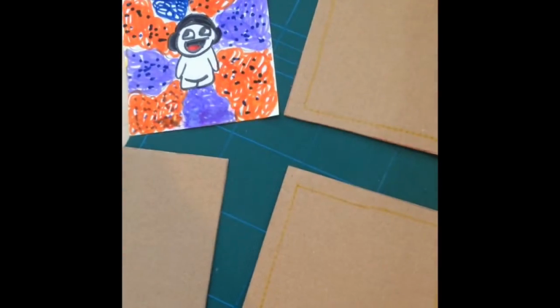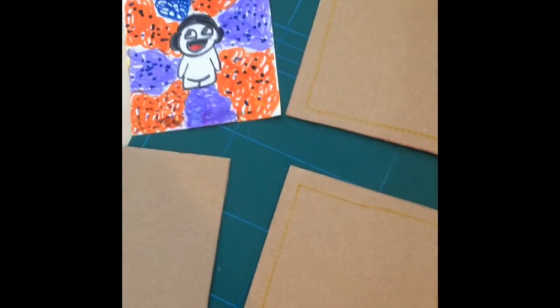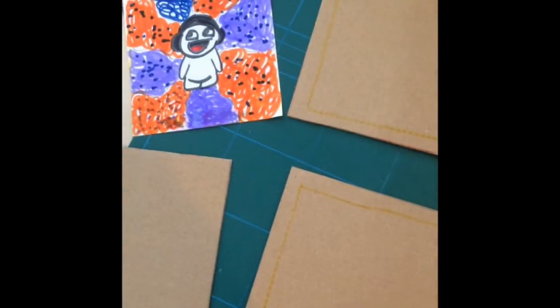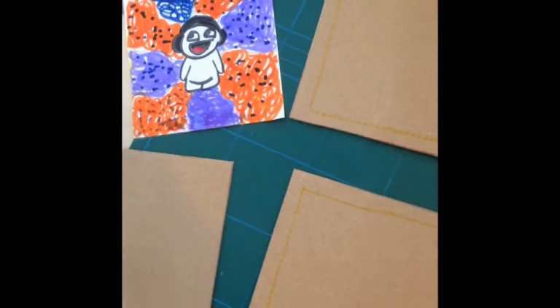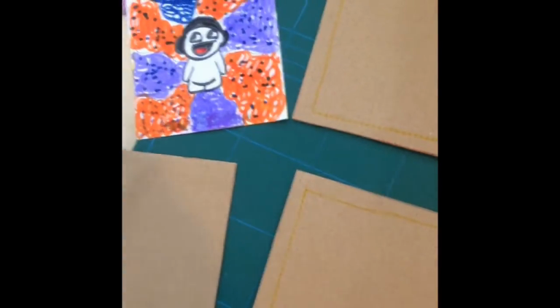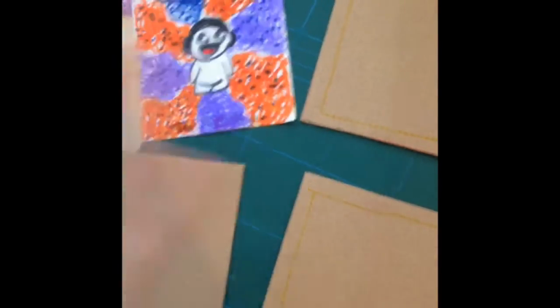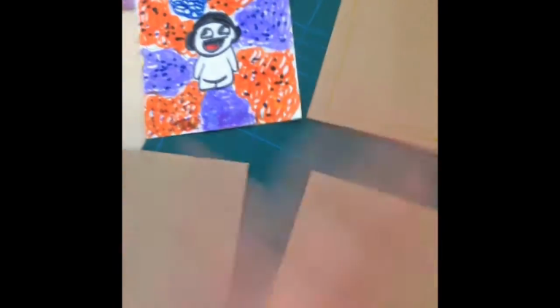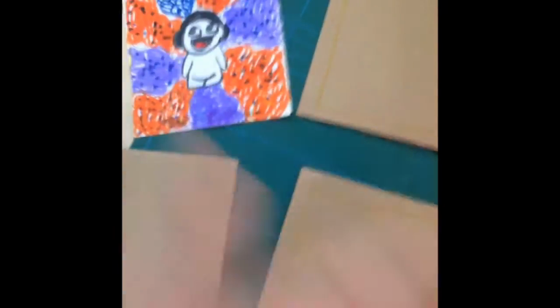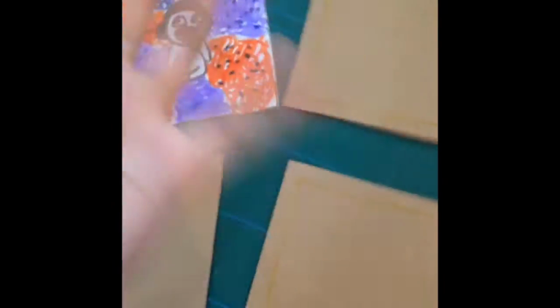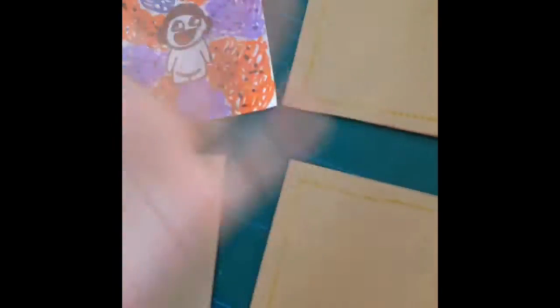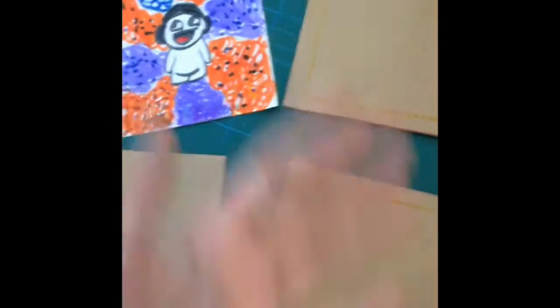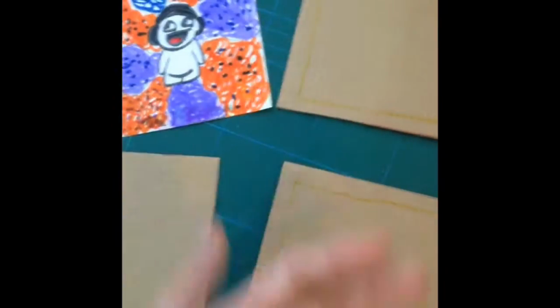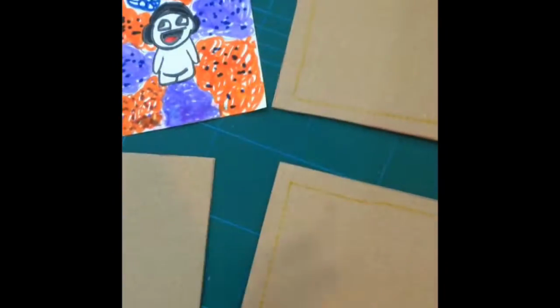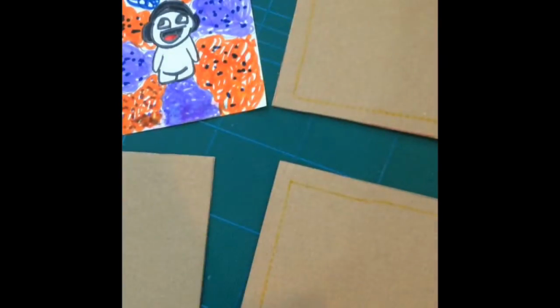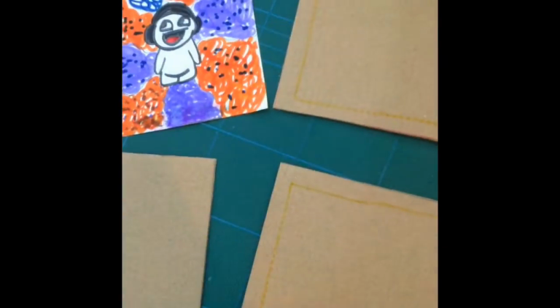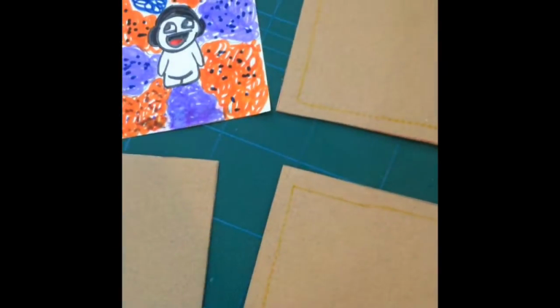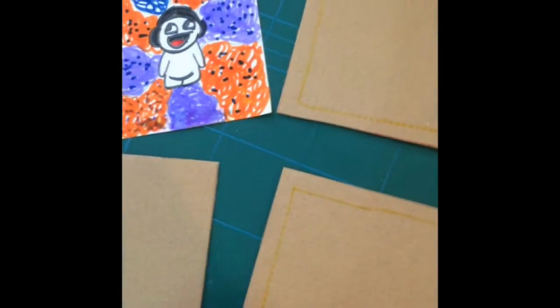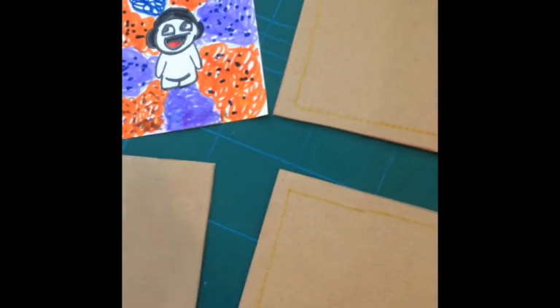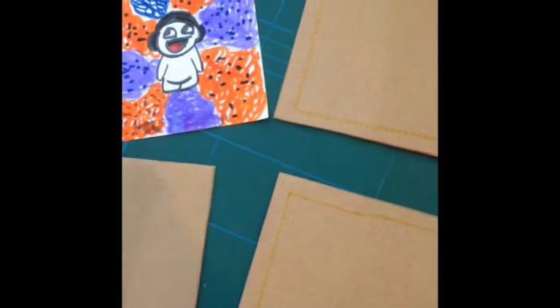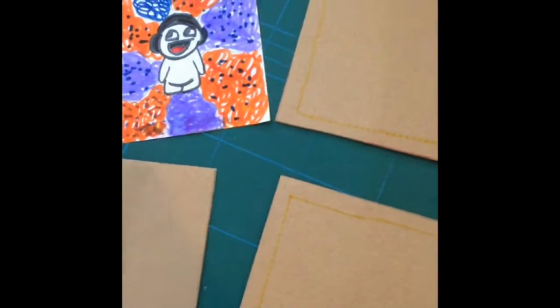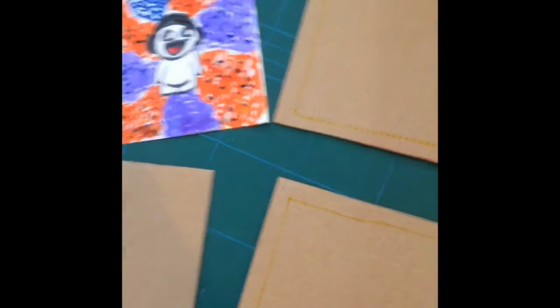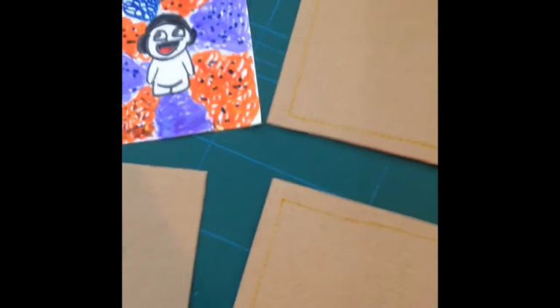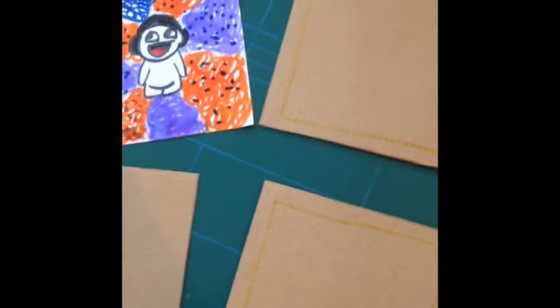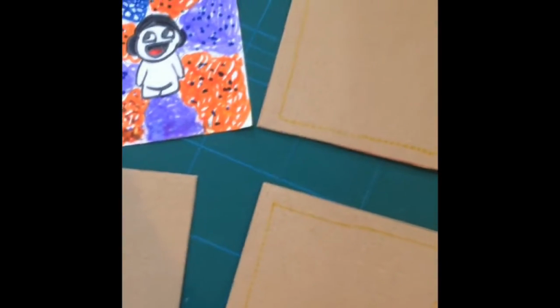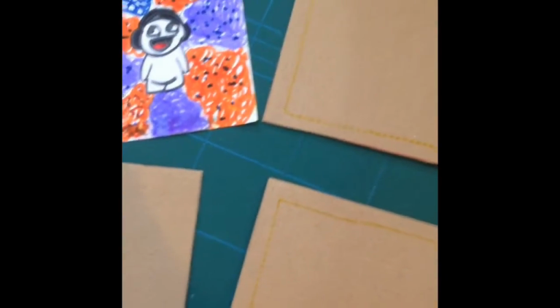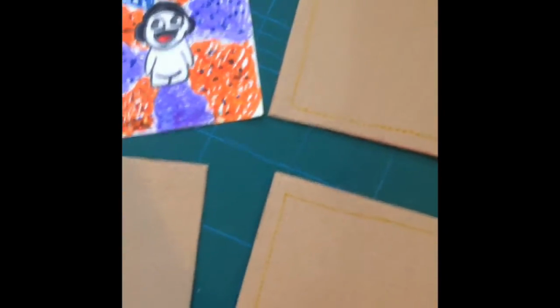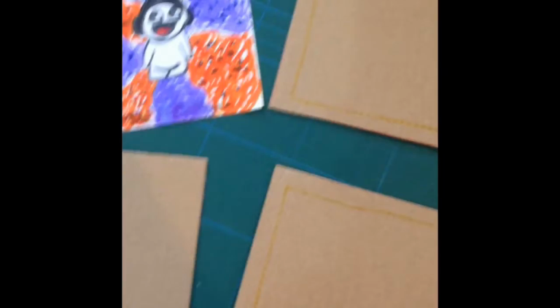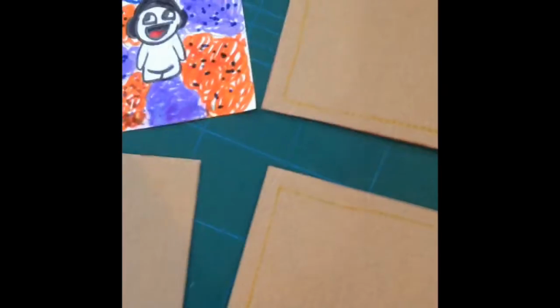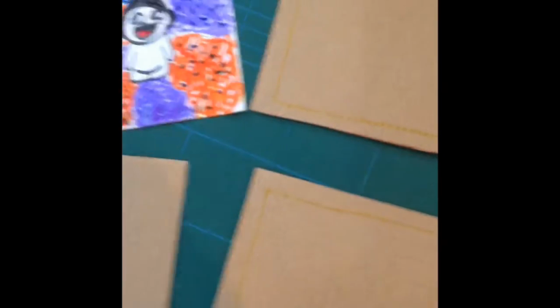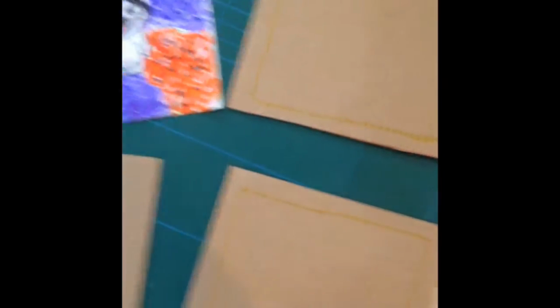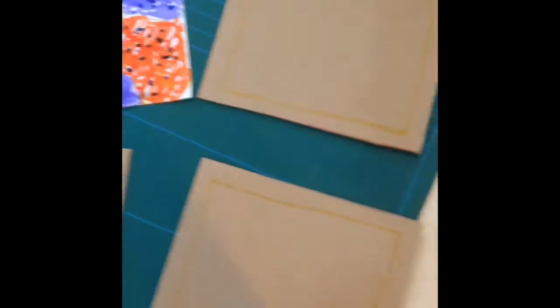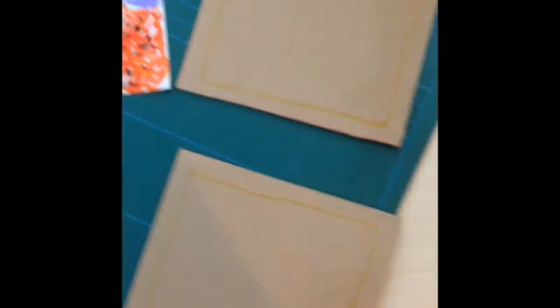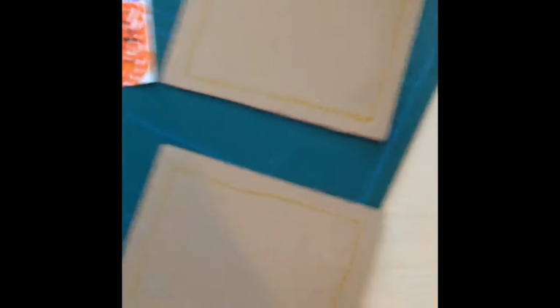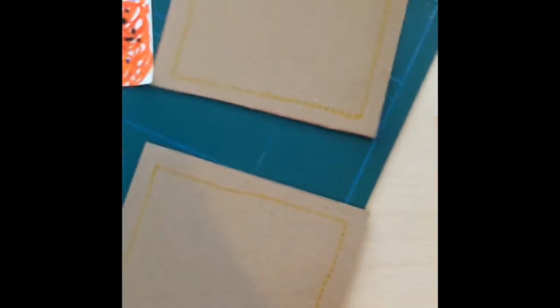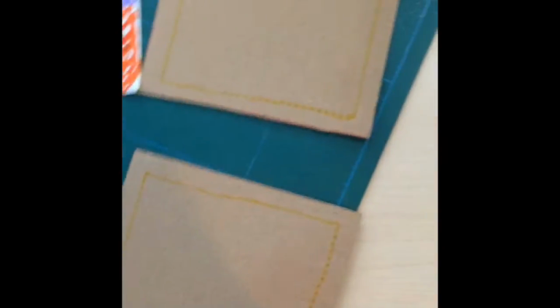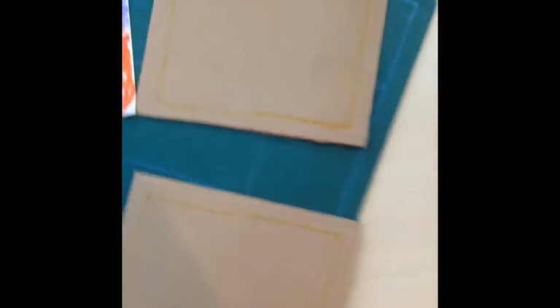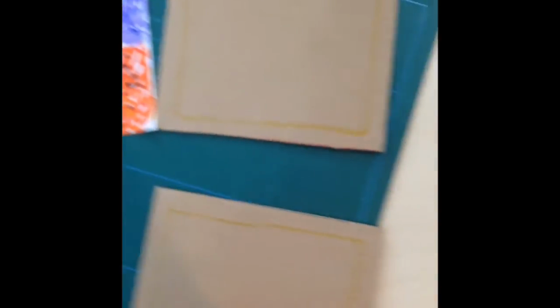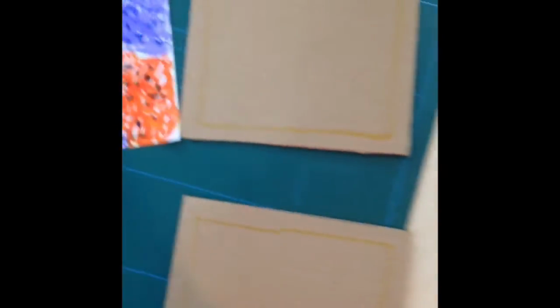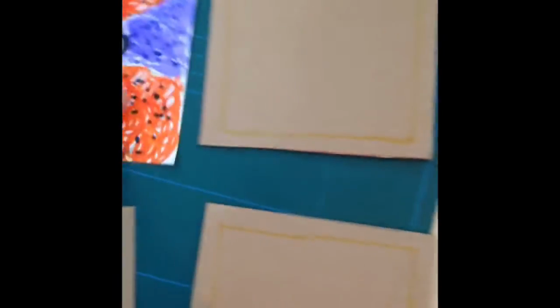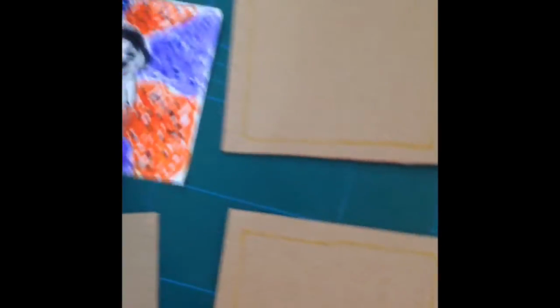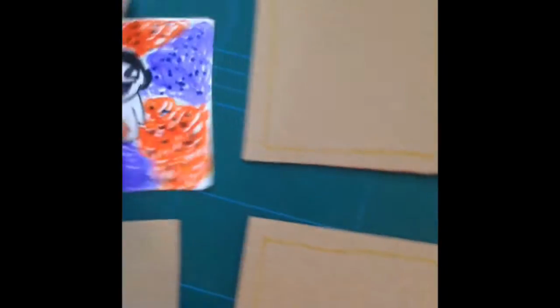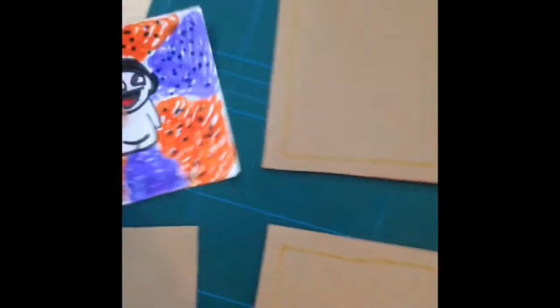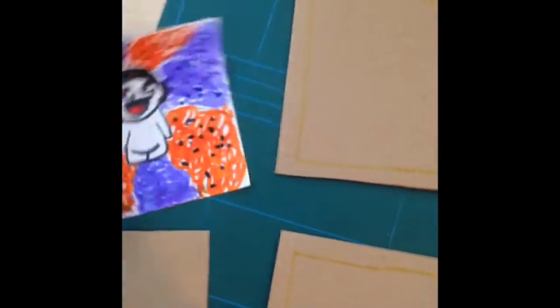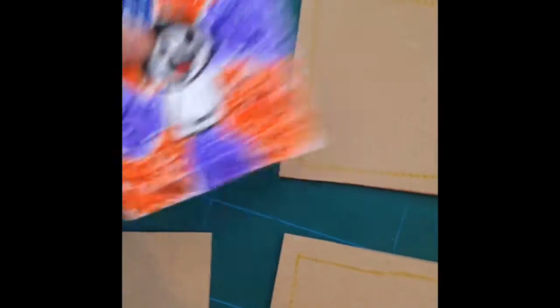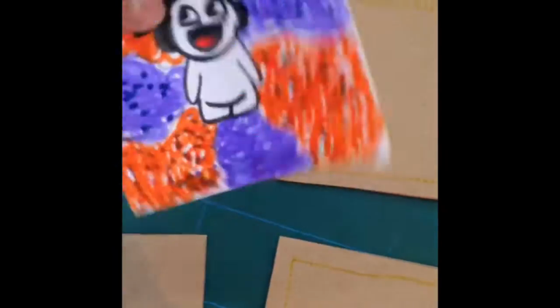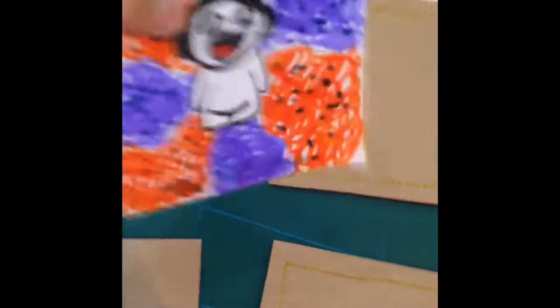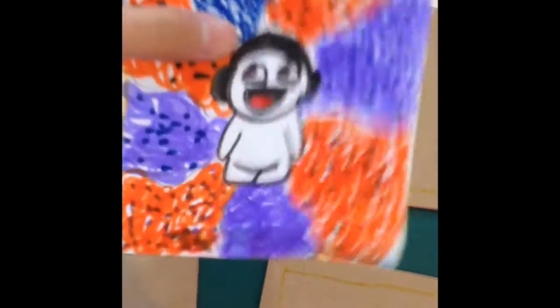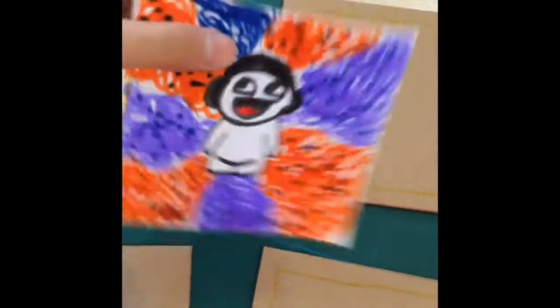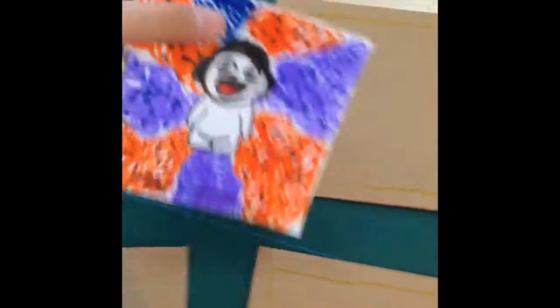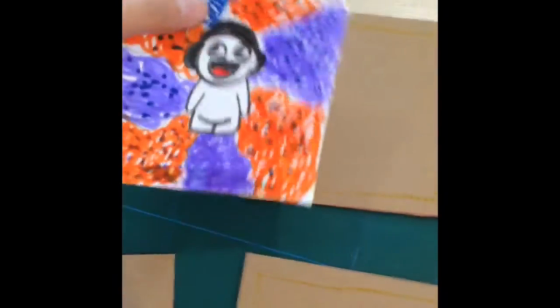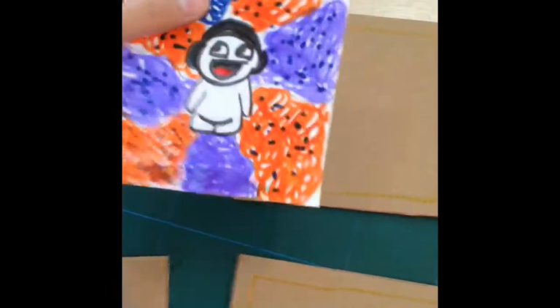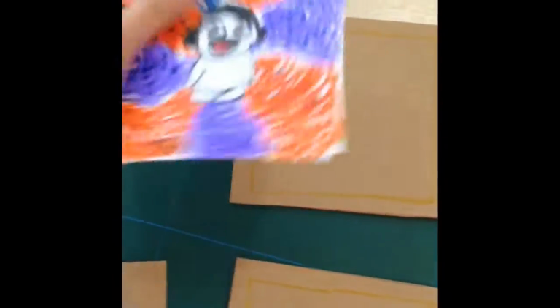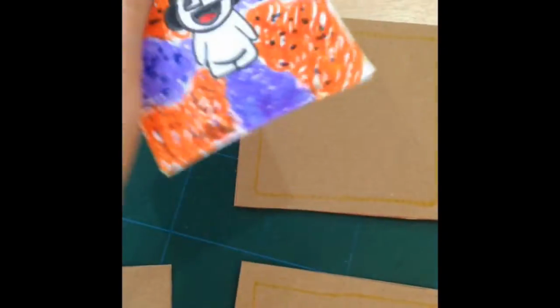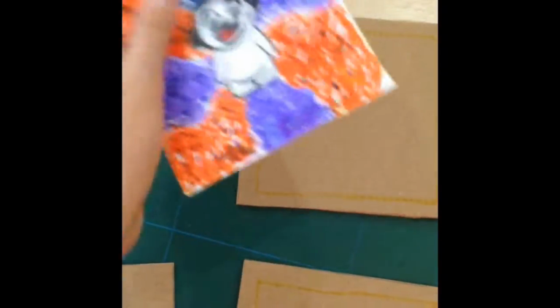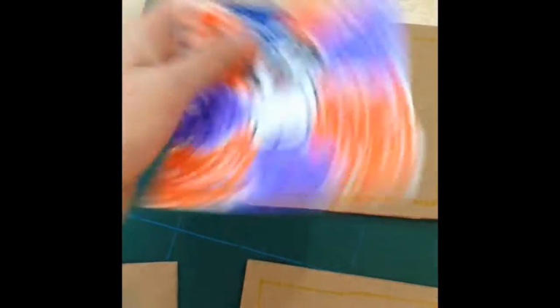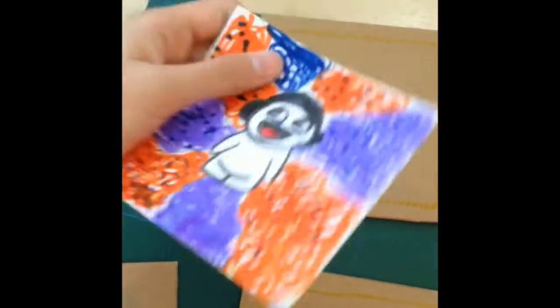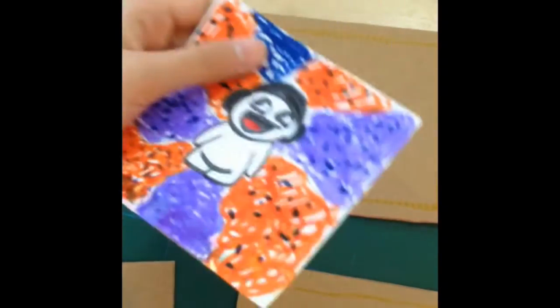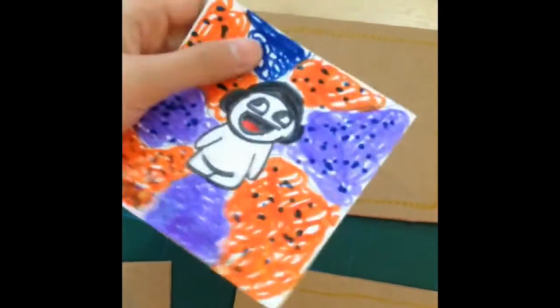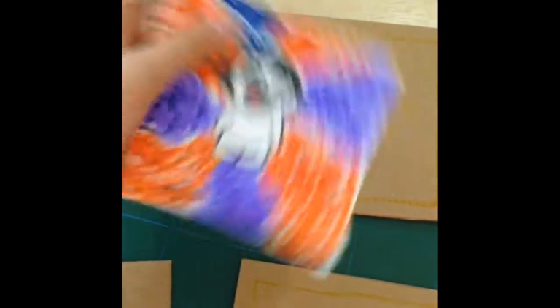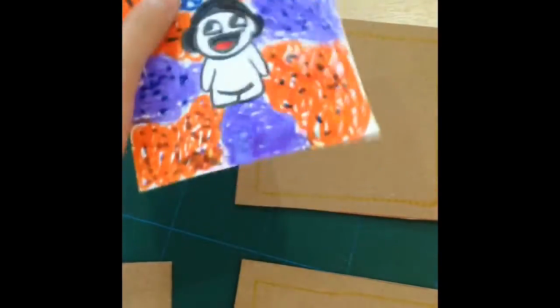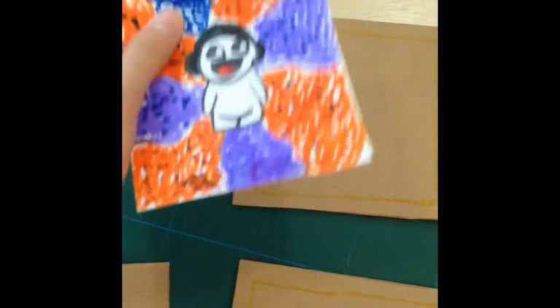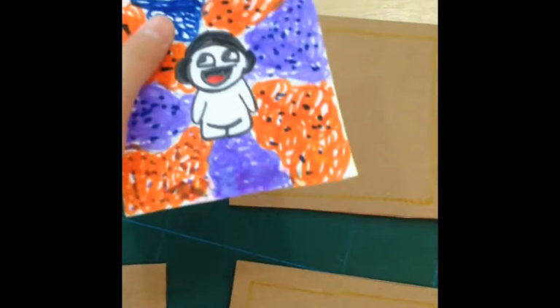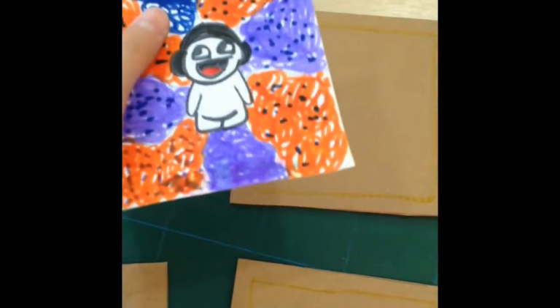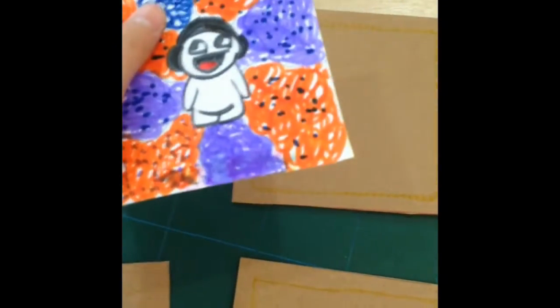Hello guys and welcome back to another video of Drawing Stuff. Today we are going to be making a slide puzzle.